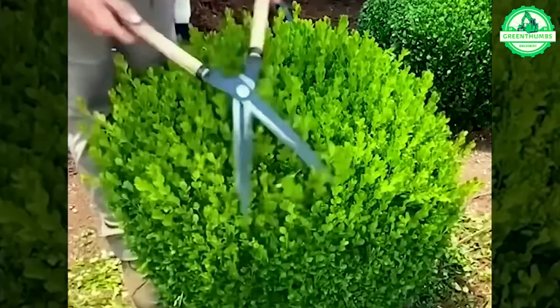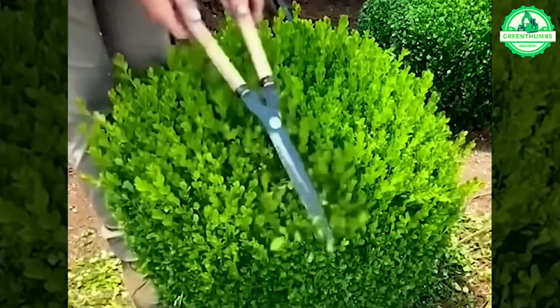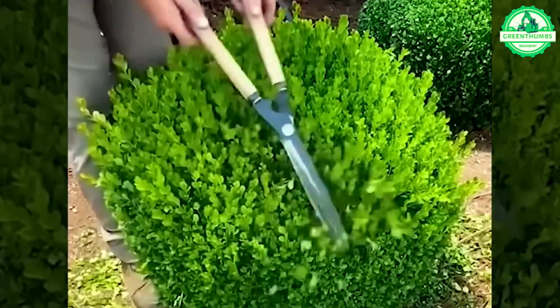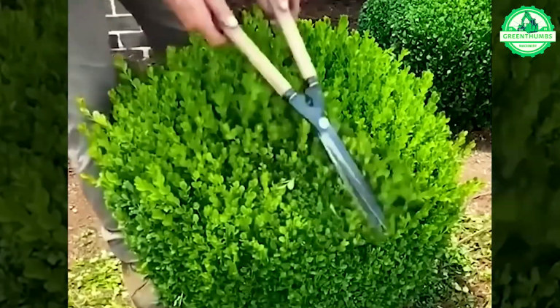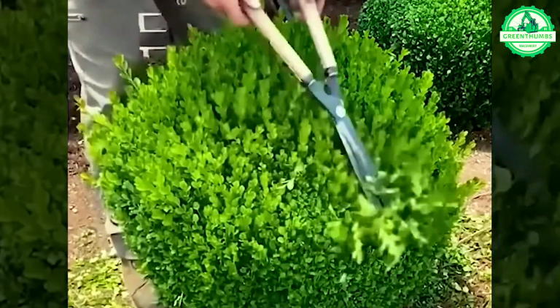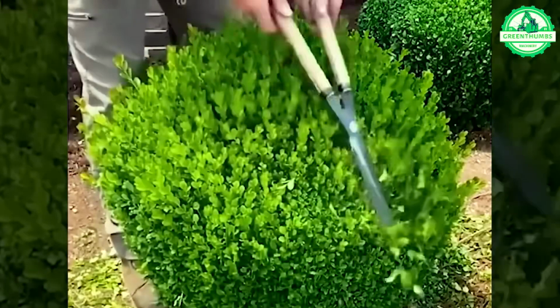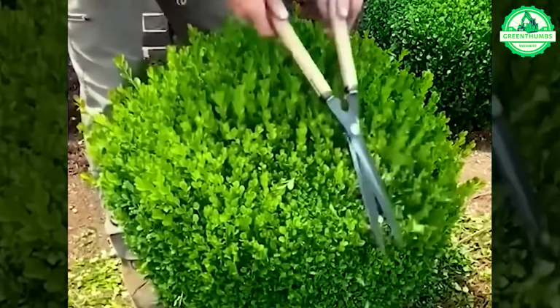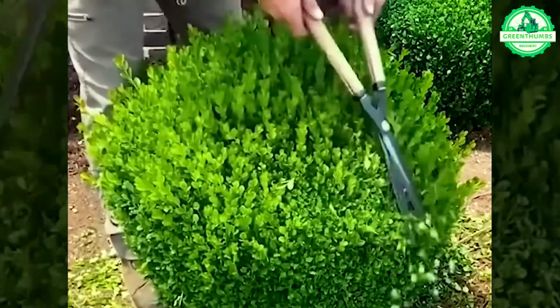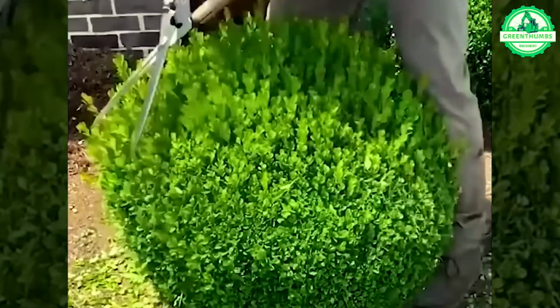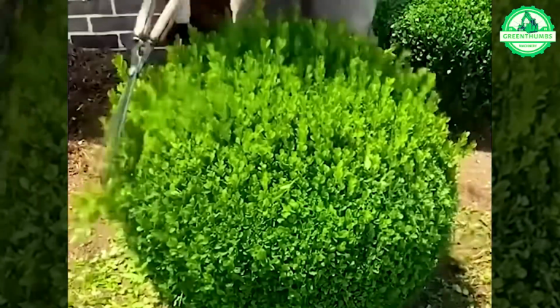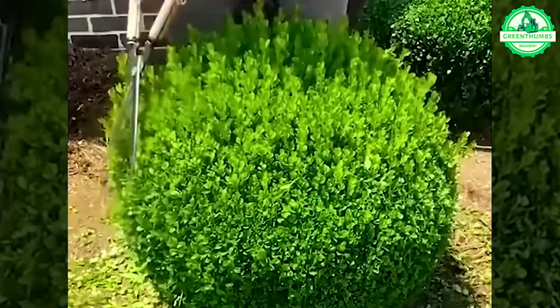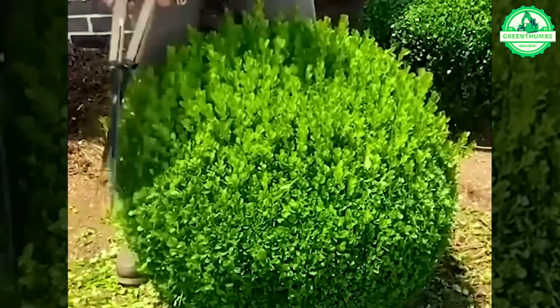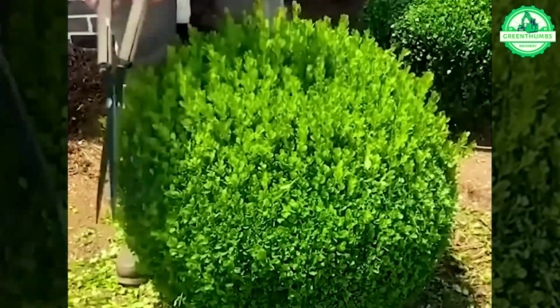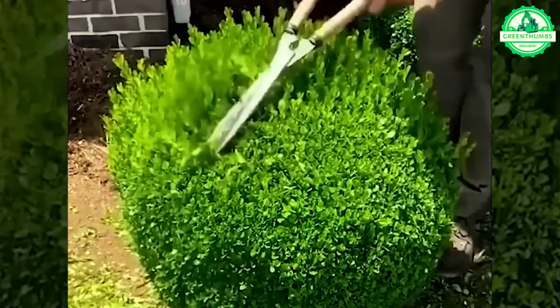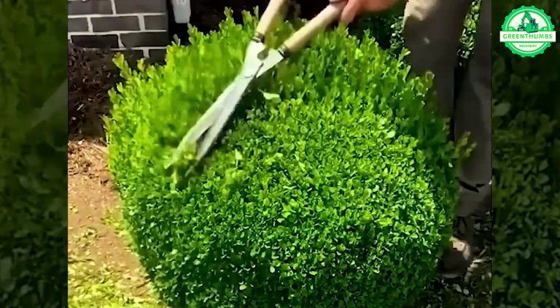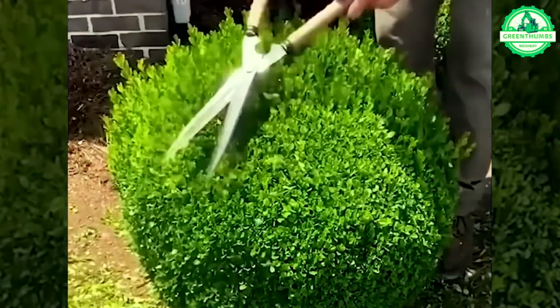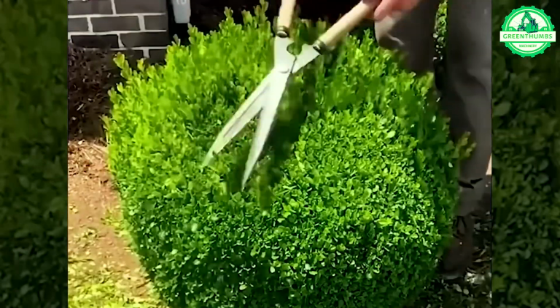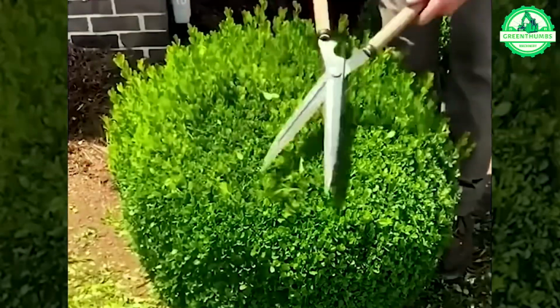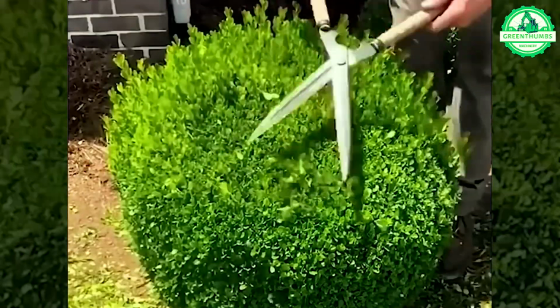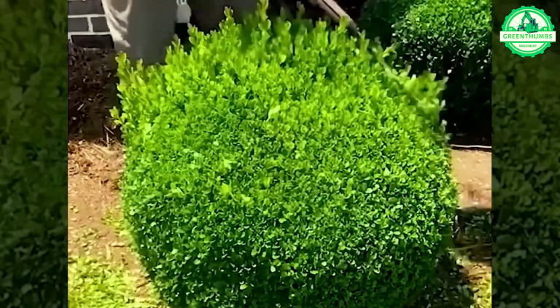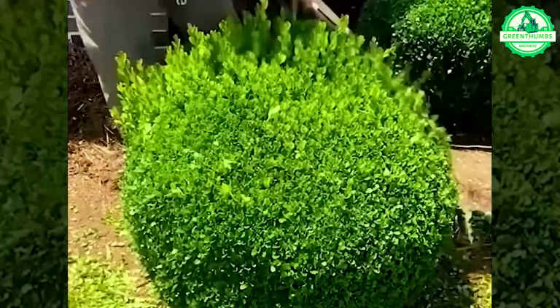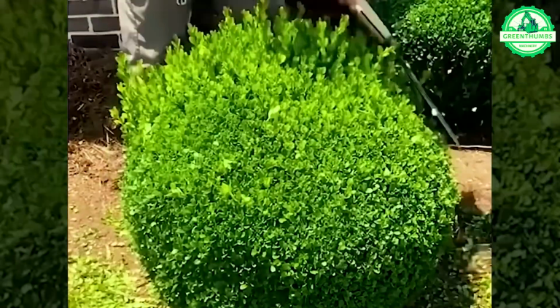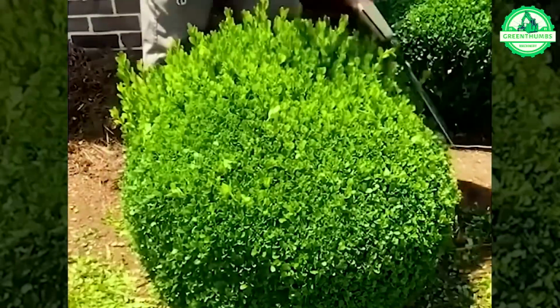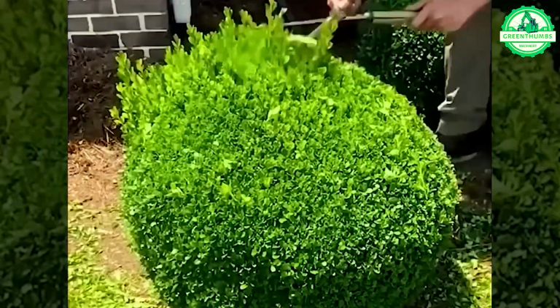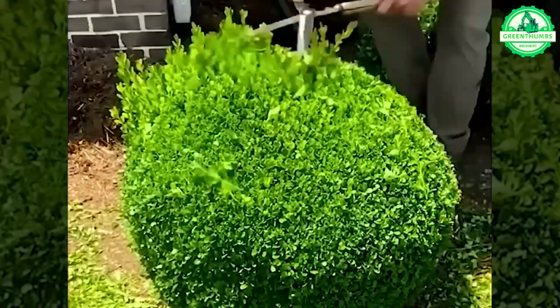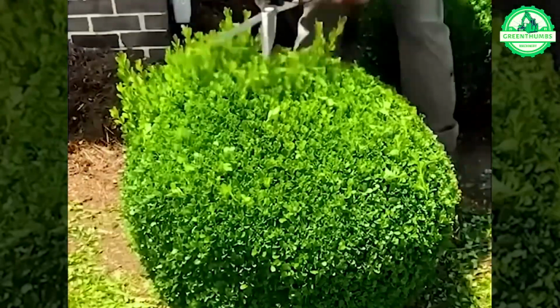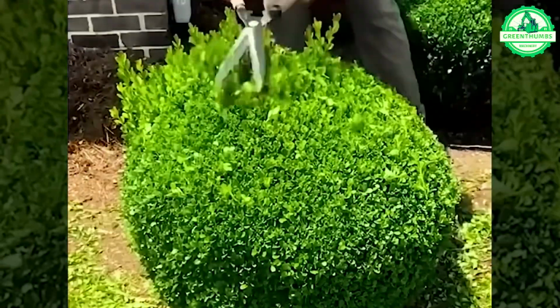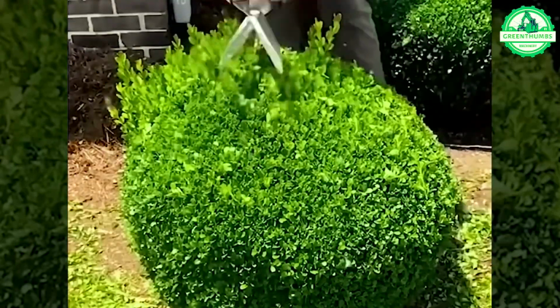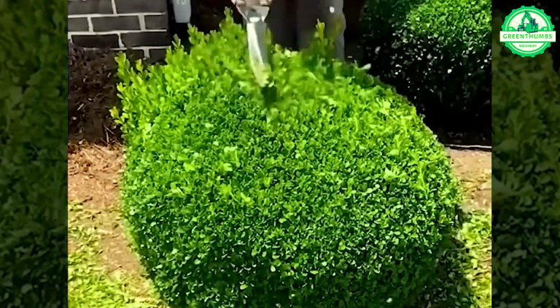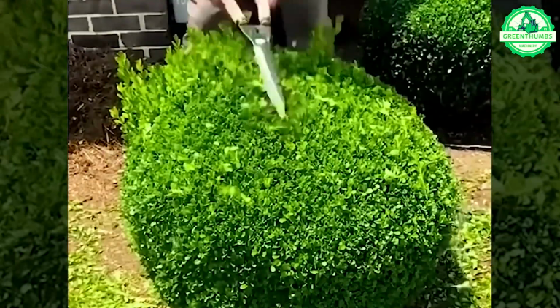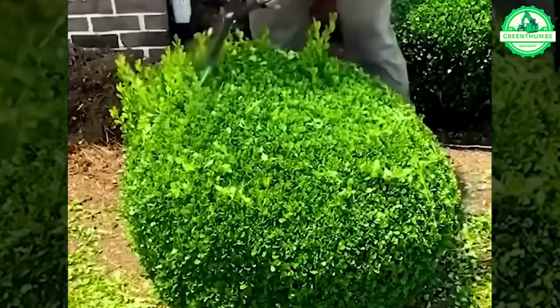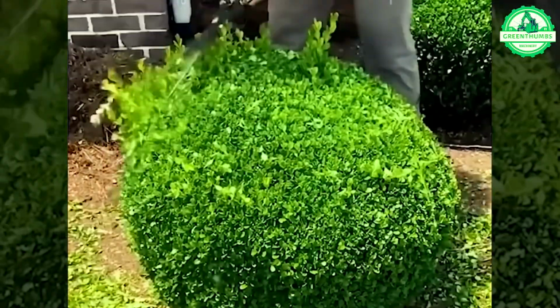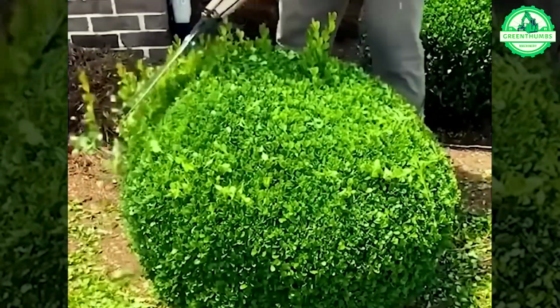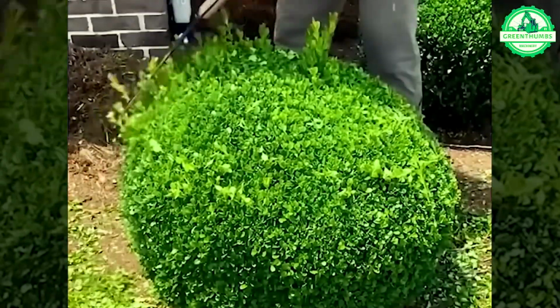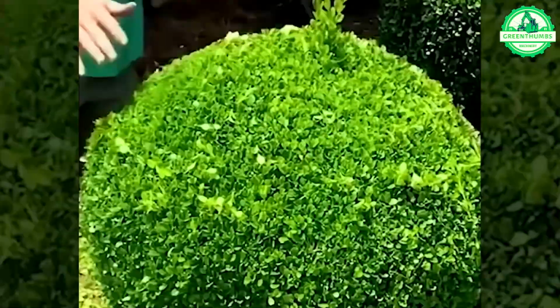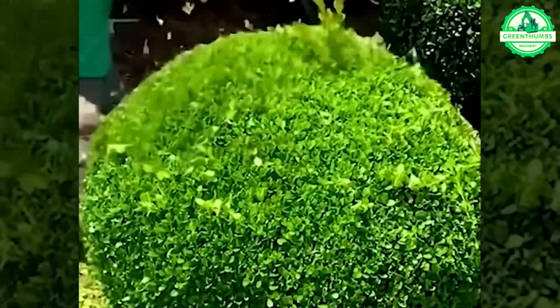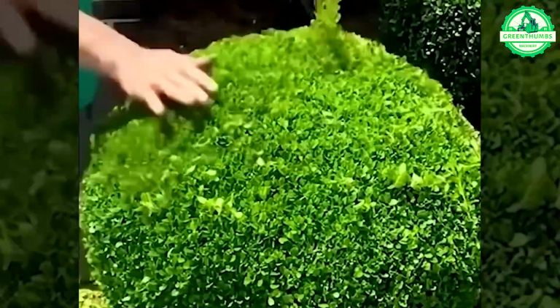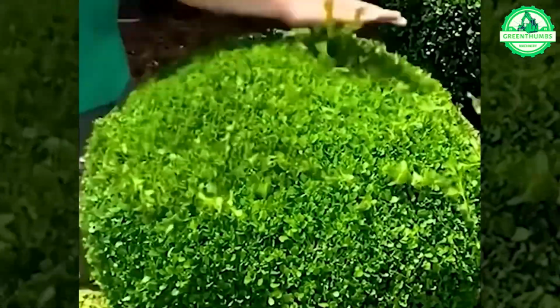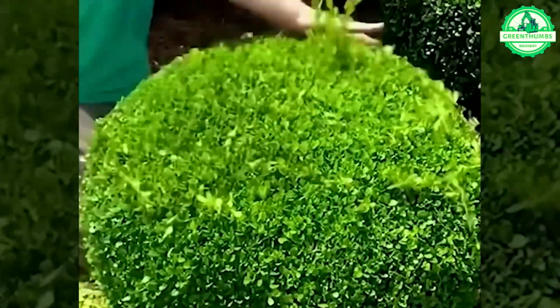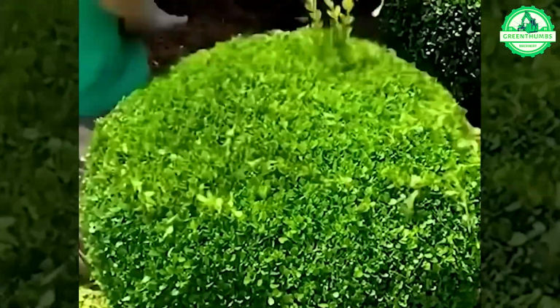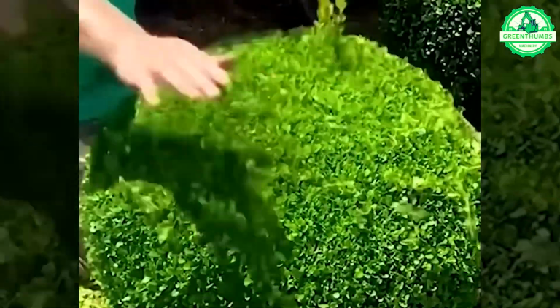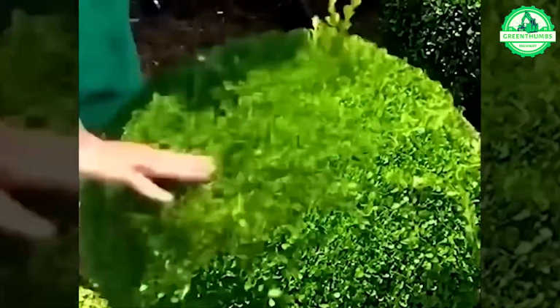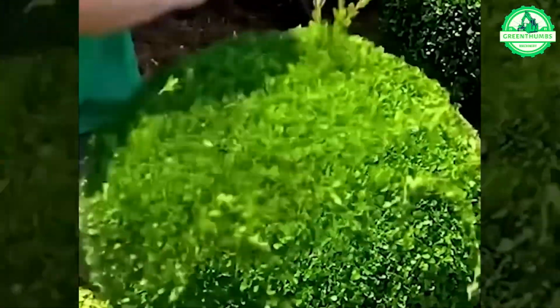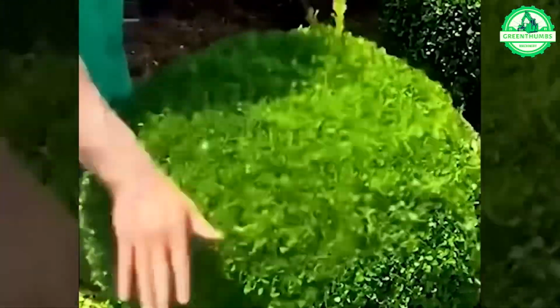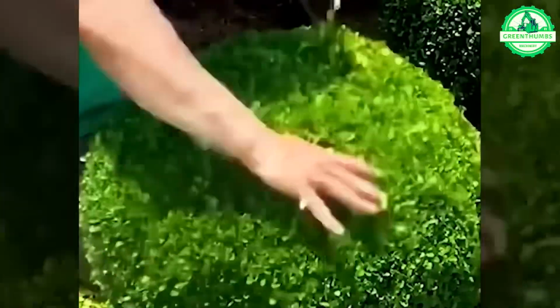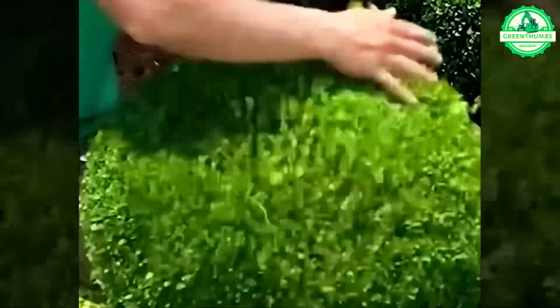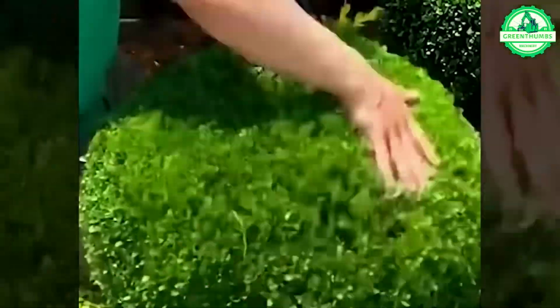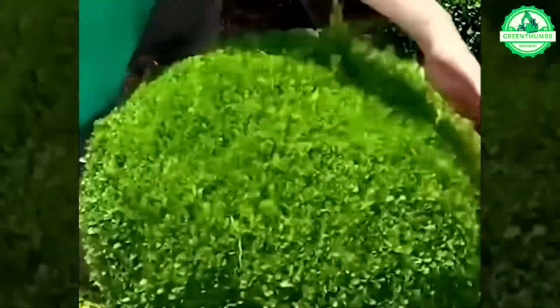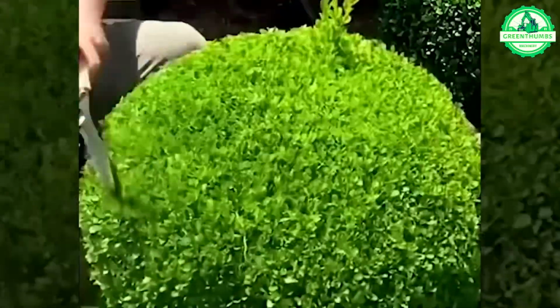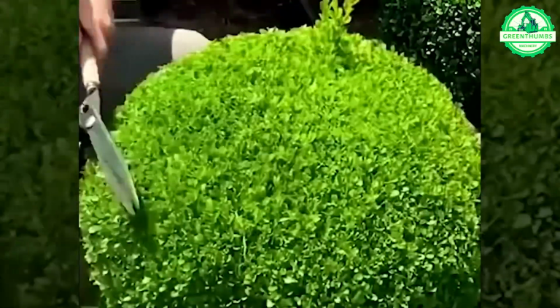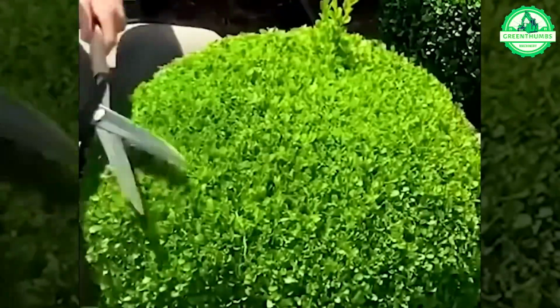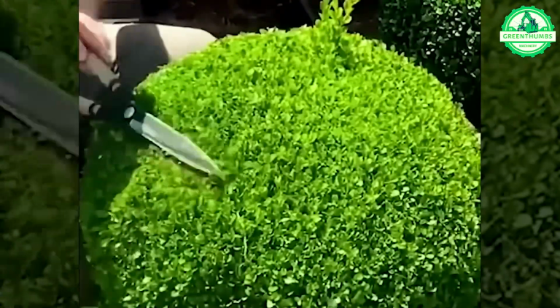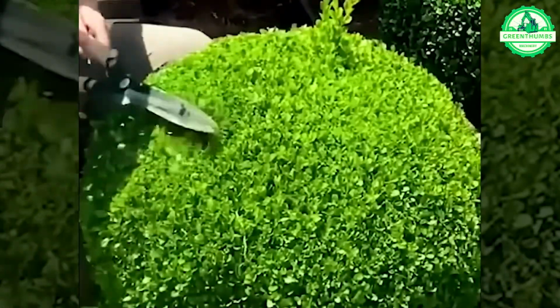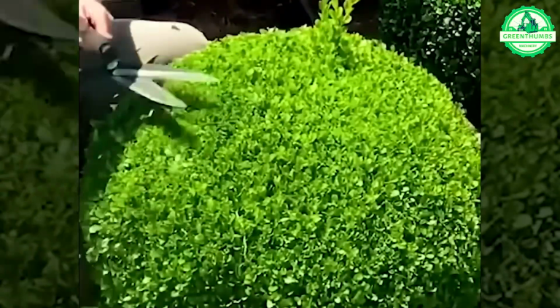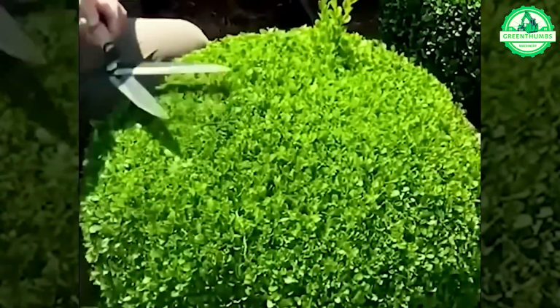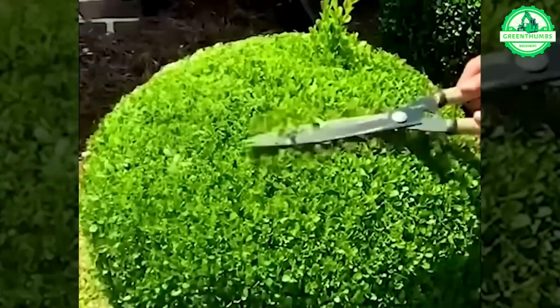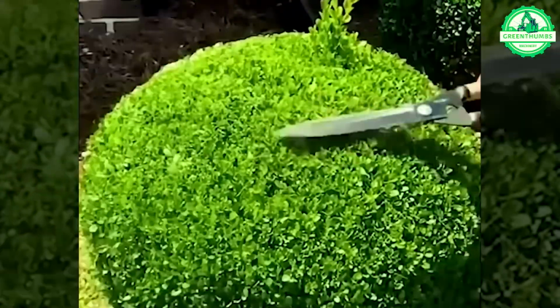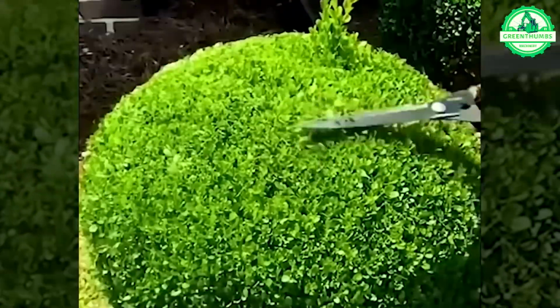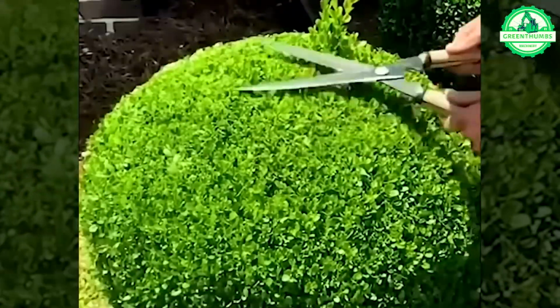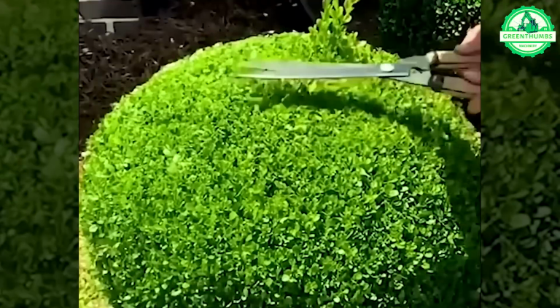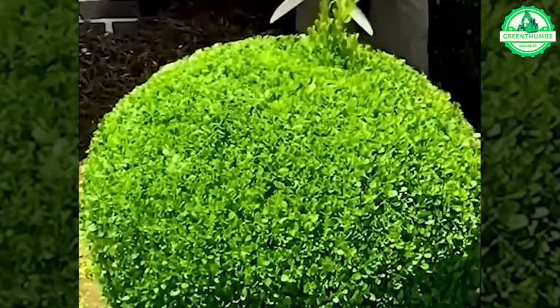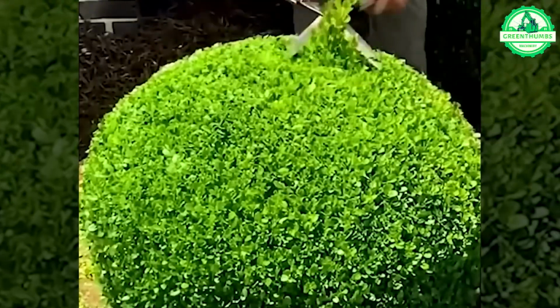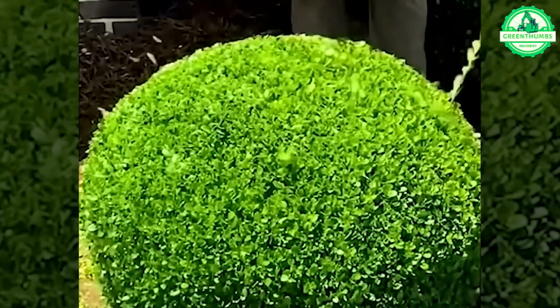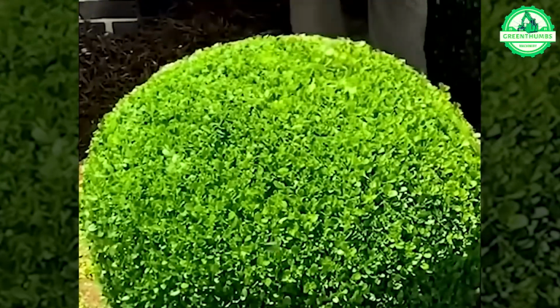Observe the masterful precision as he expertly trims the trees, a testament to his unparalleled craftsmanship and finesse.